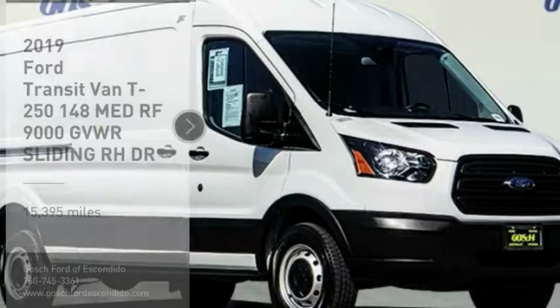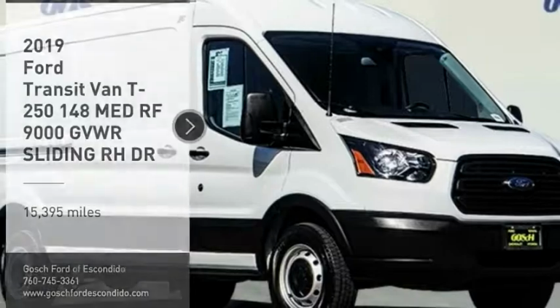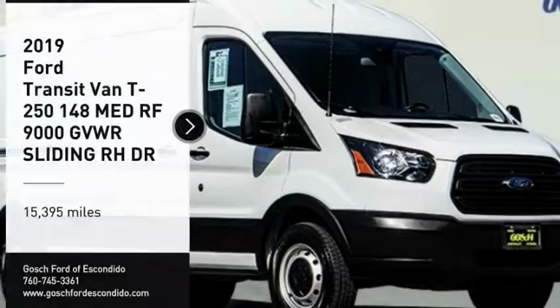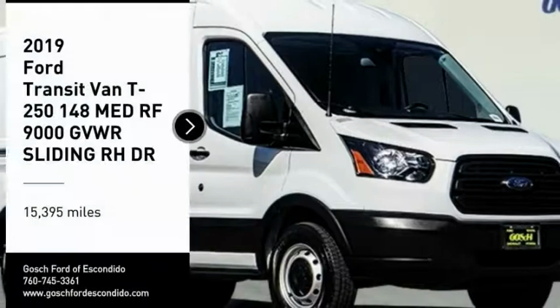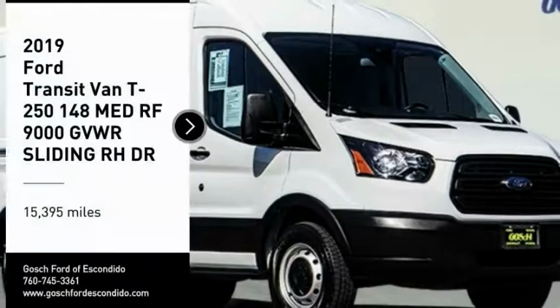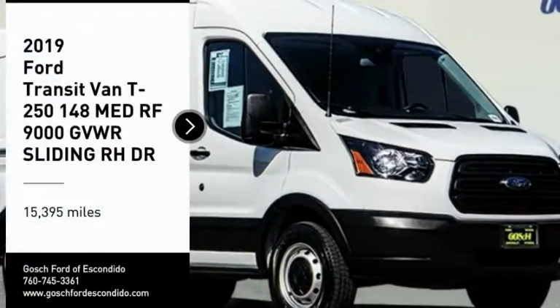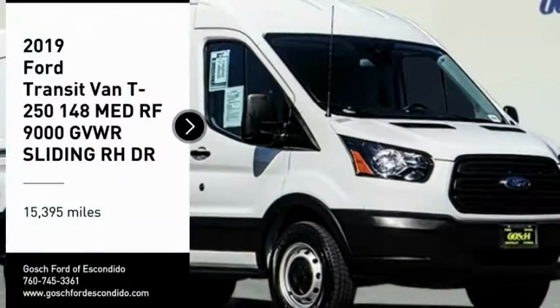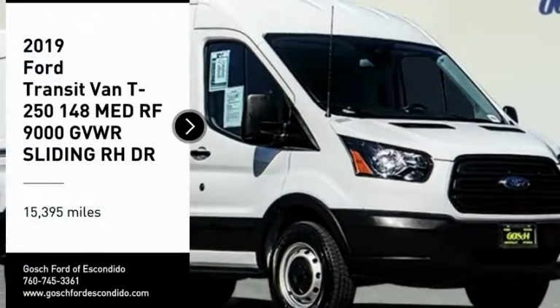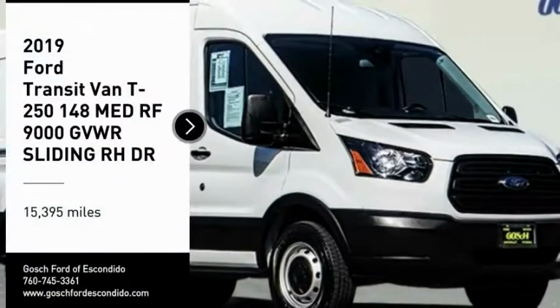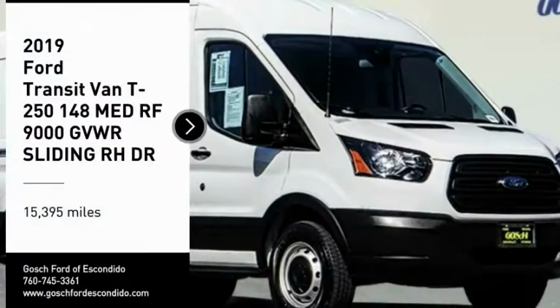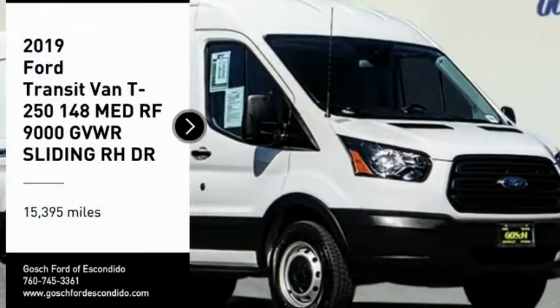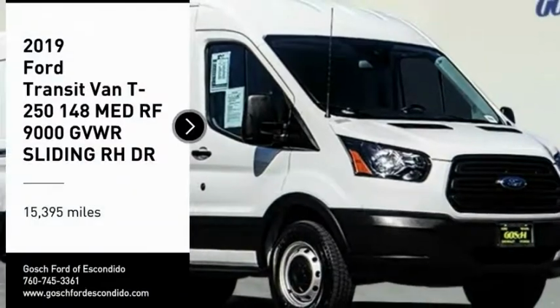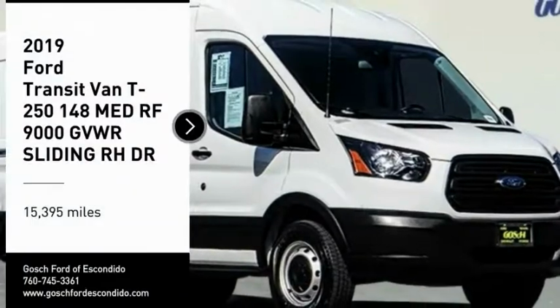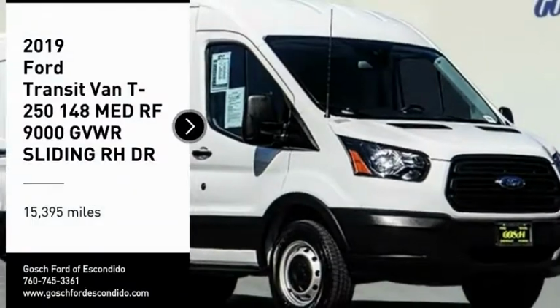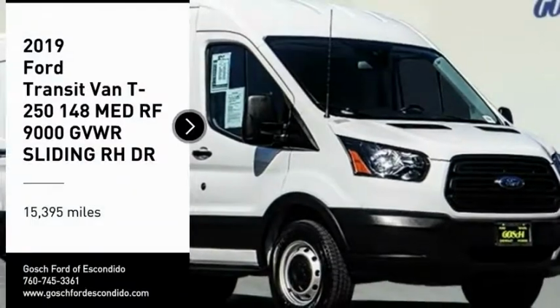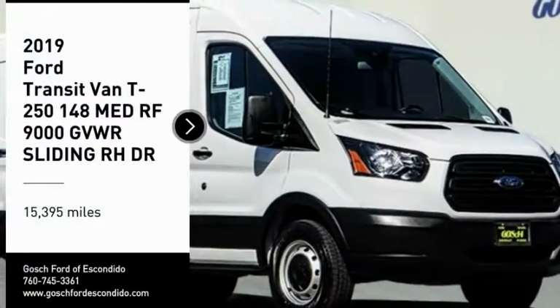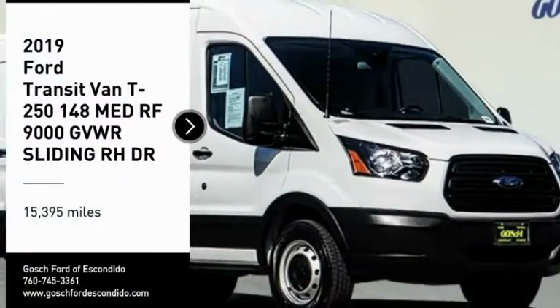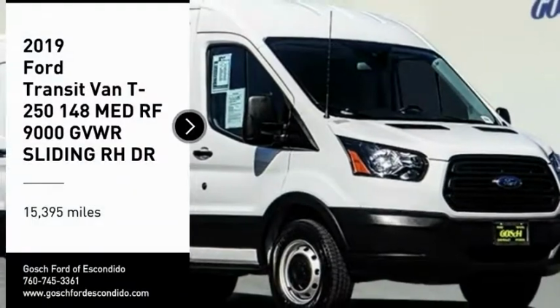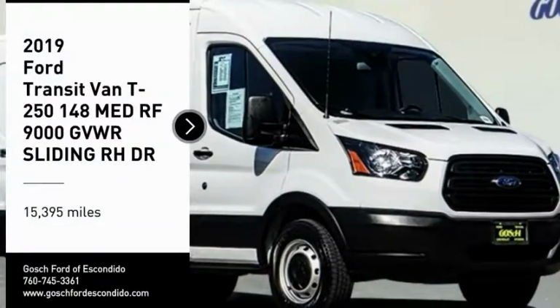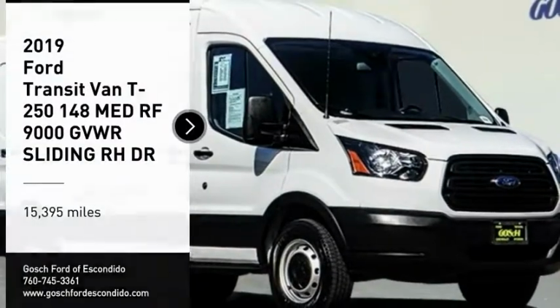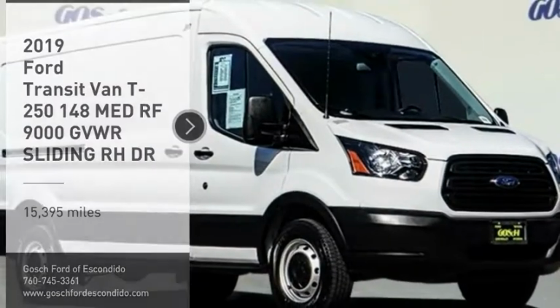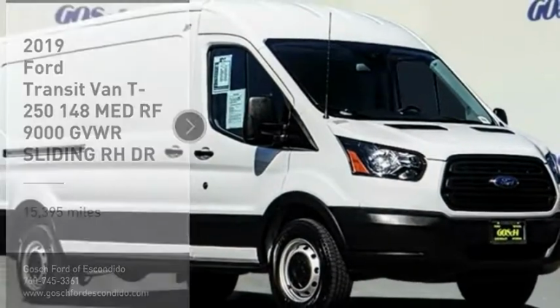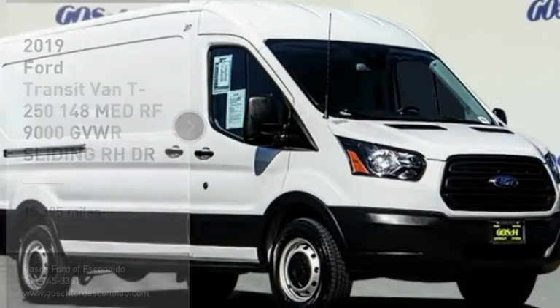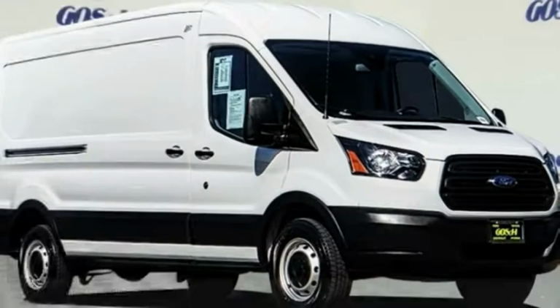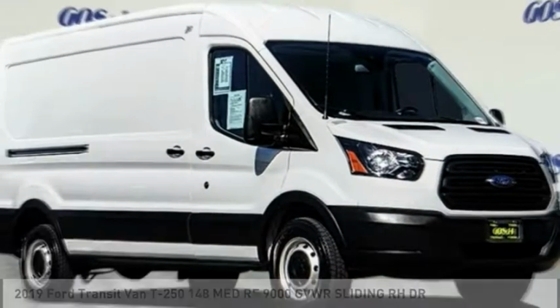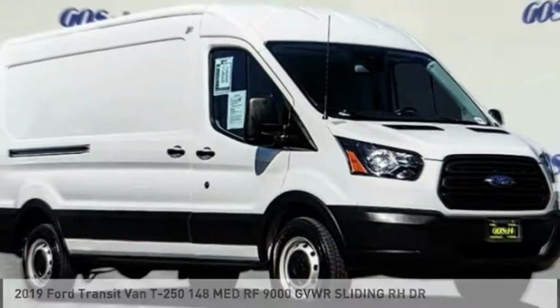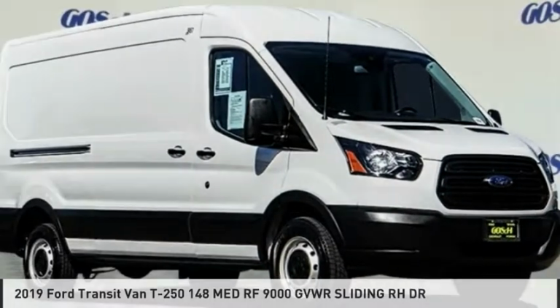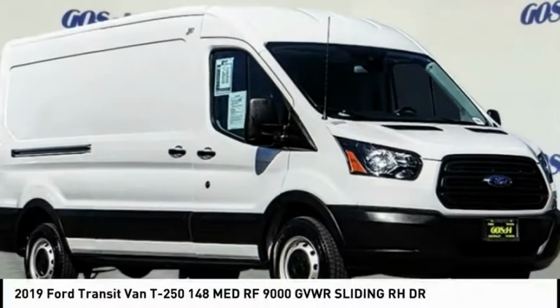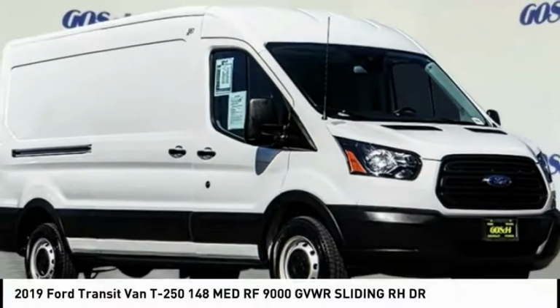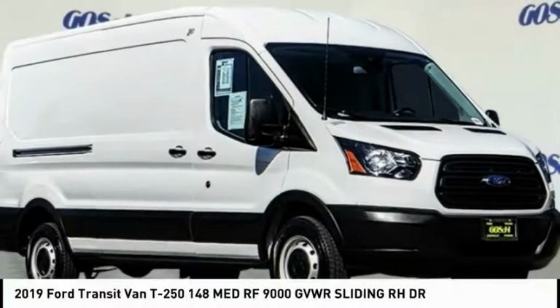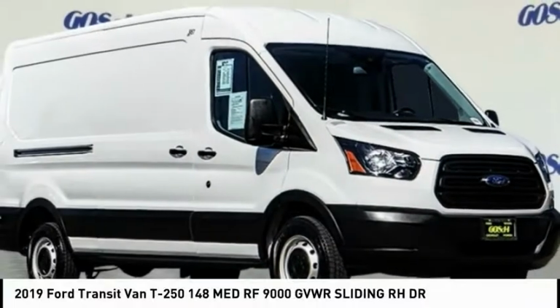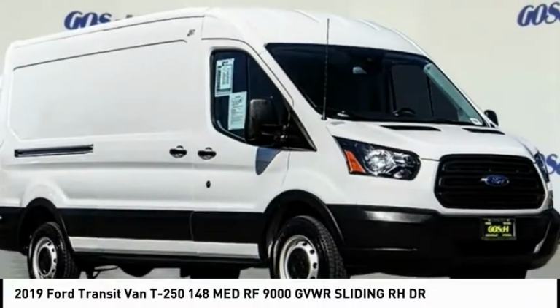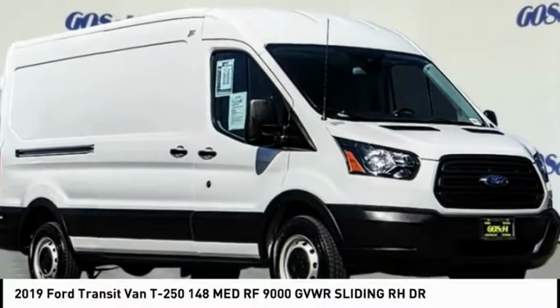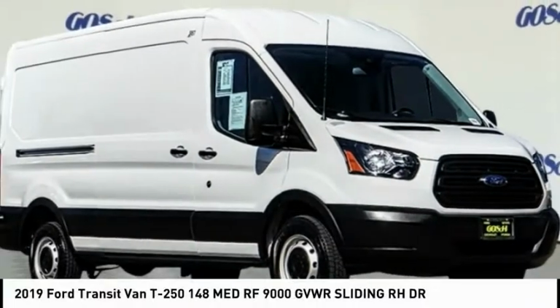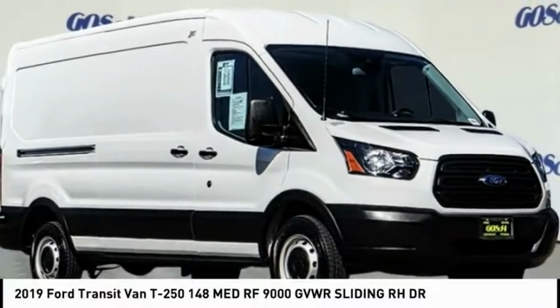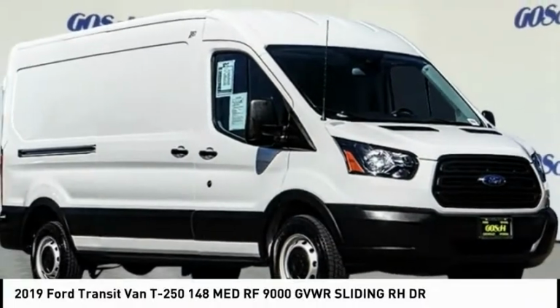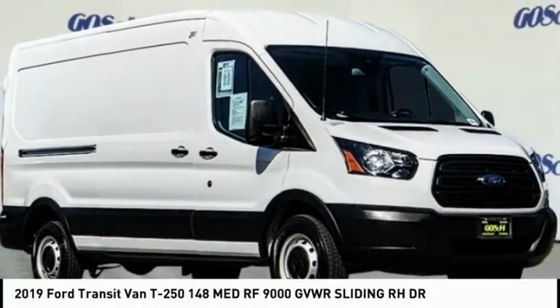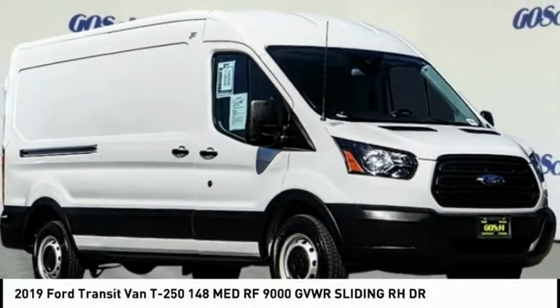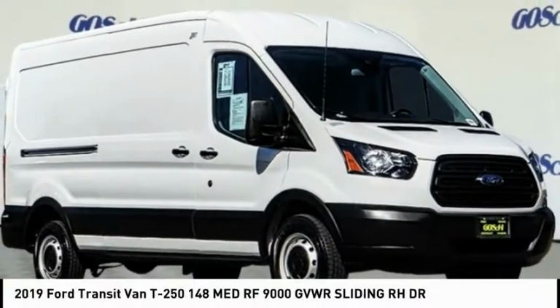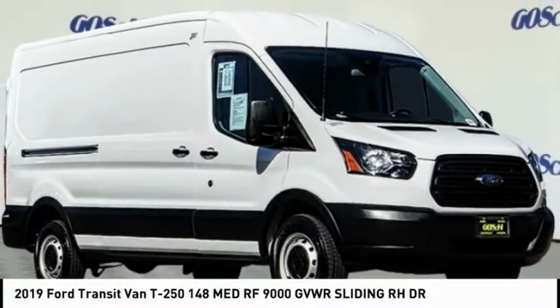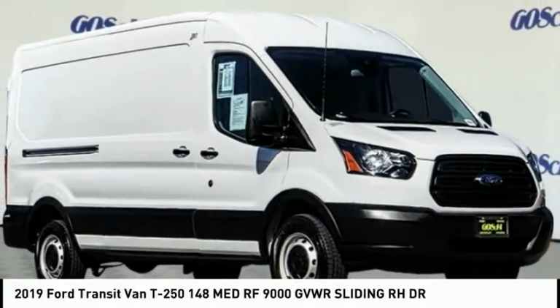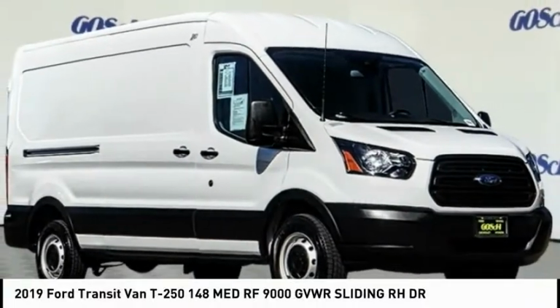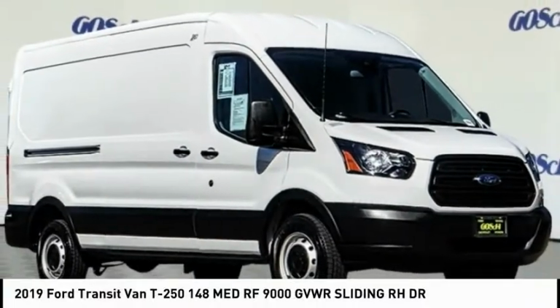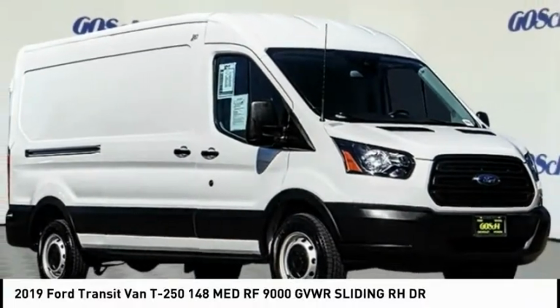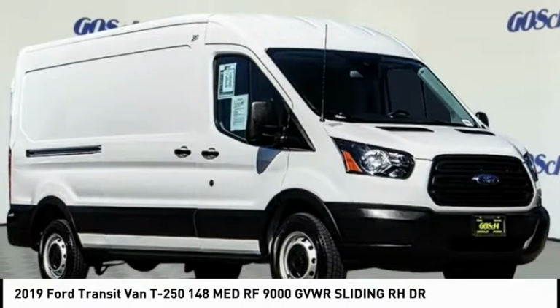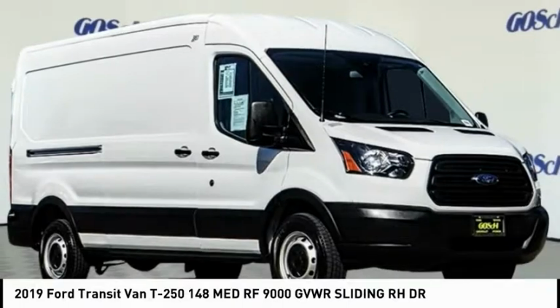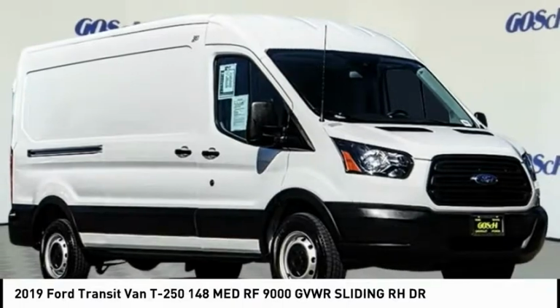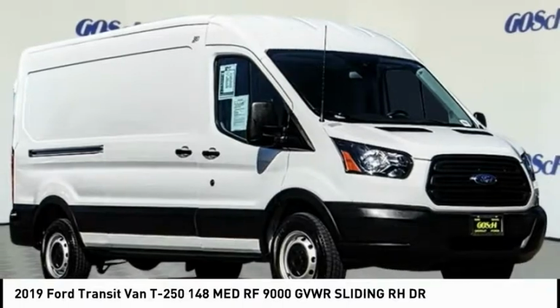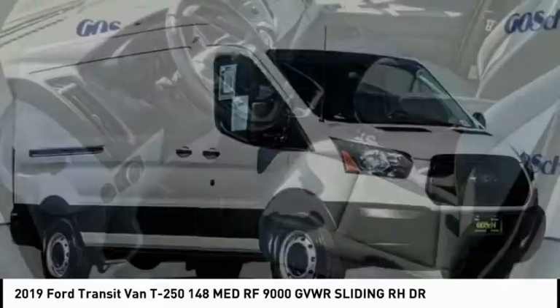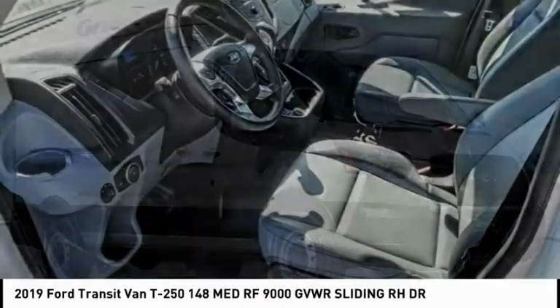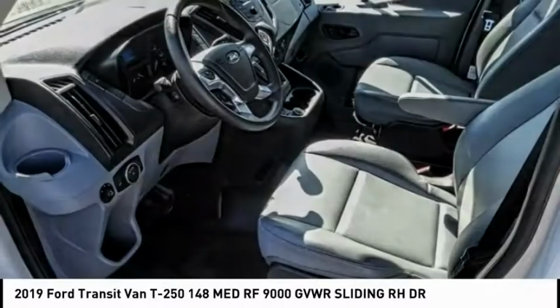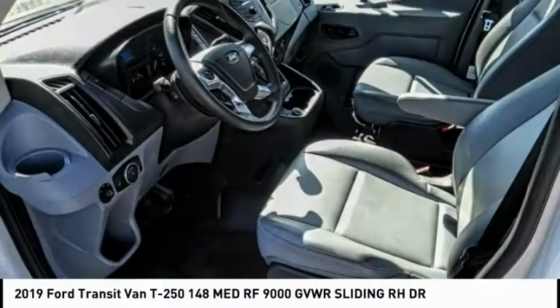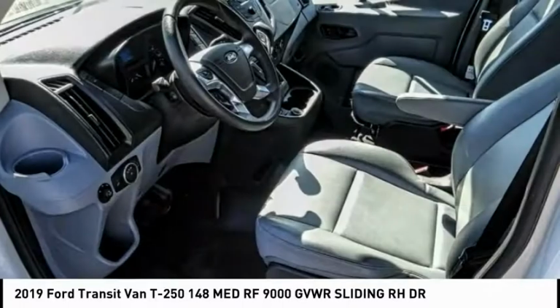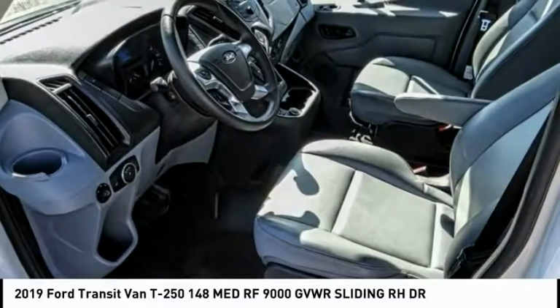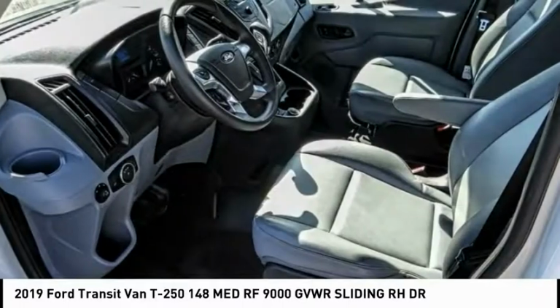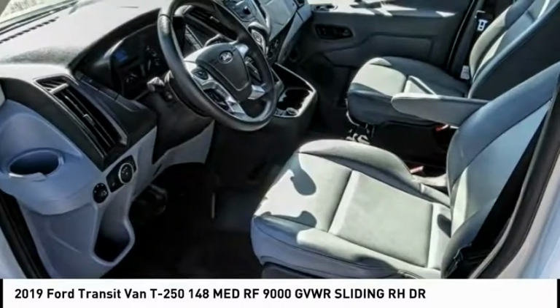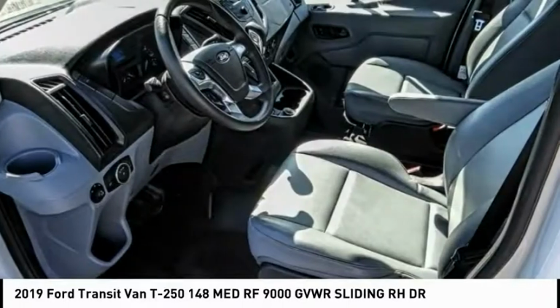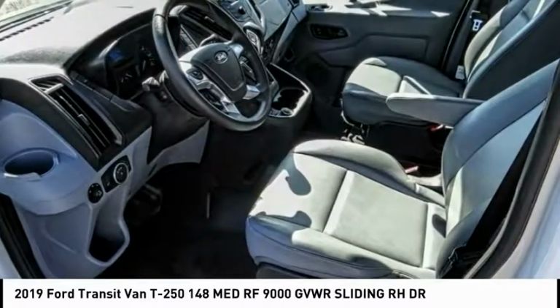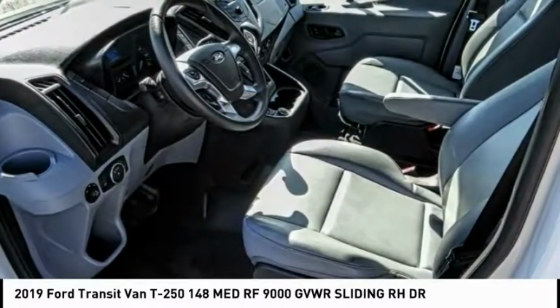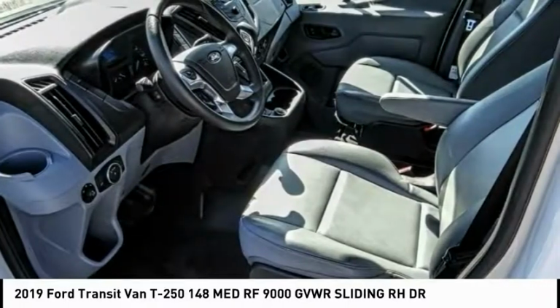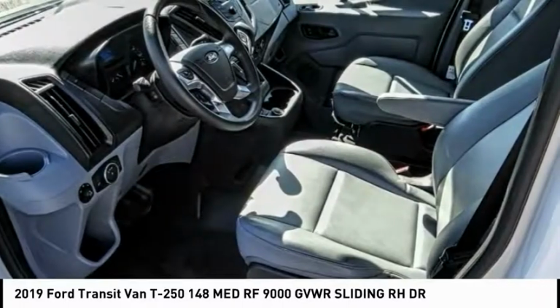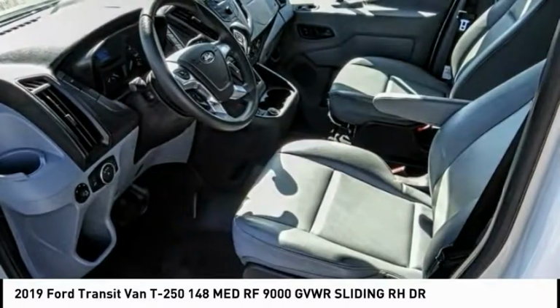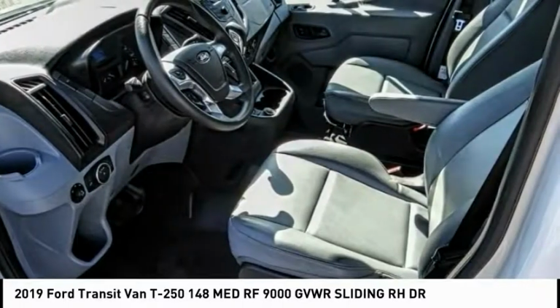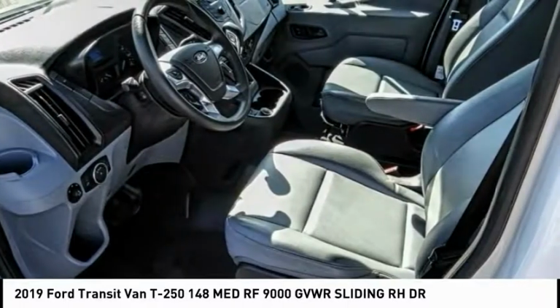Come test drive the 2019 Transit Connect. Ford Transit, the right size, the whole world round.